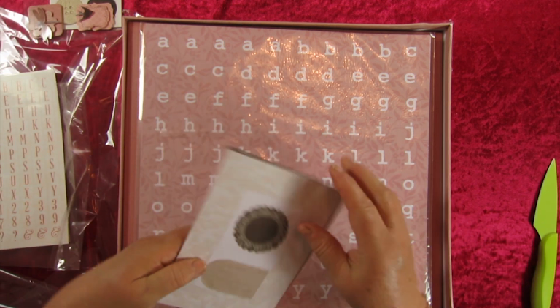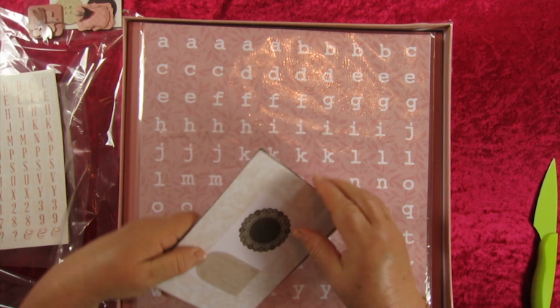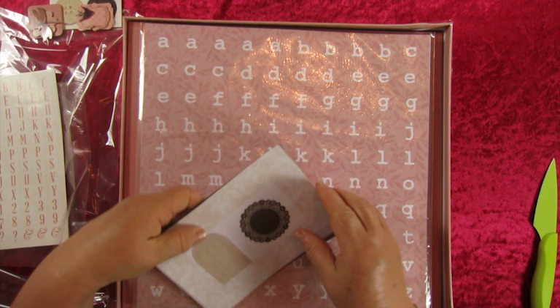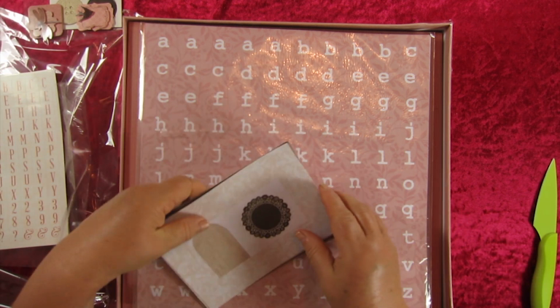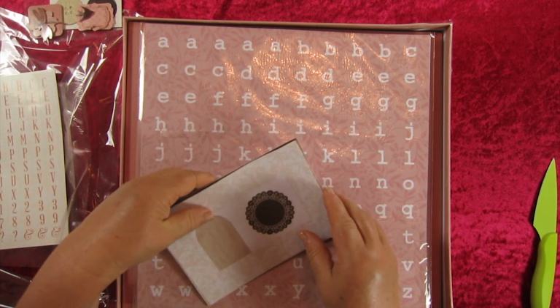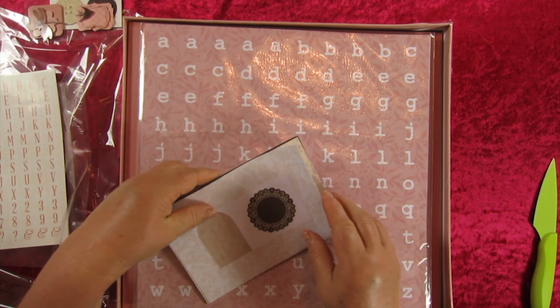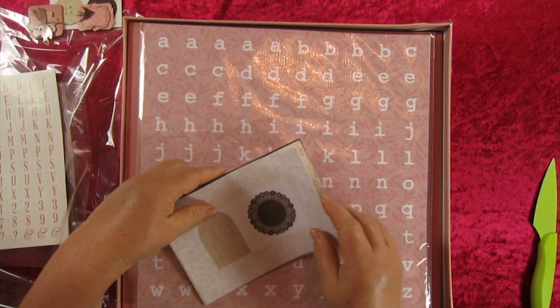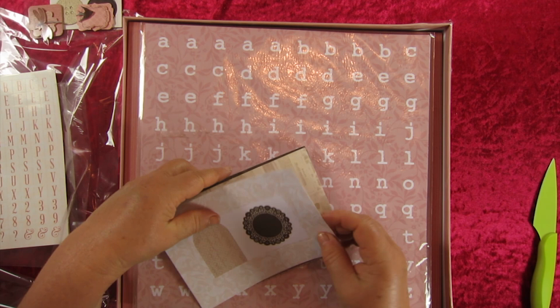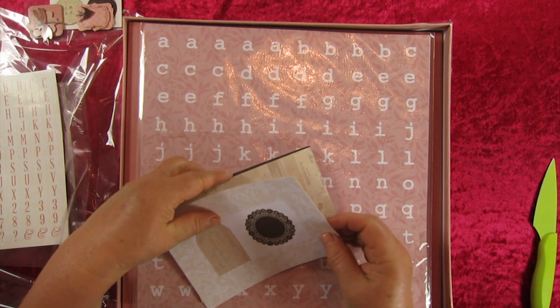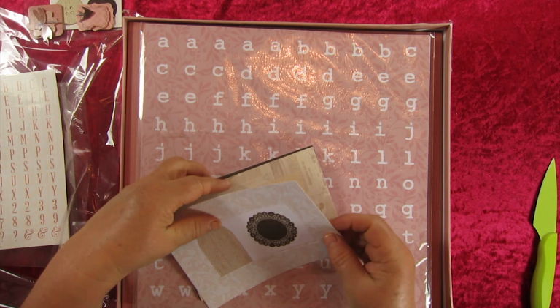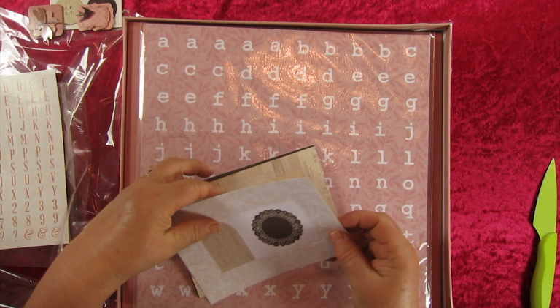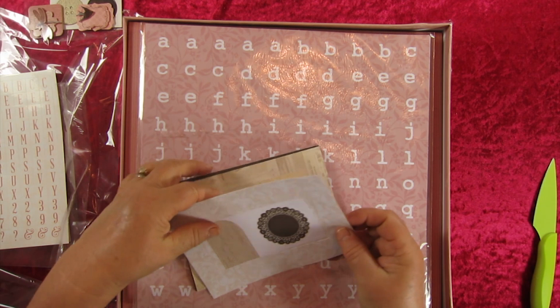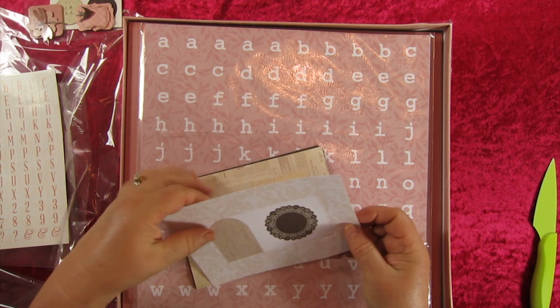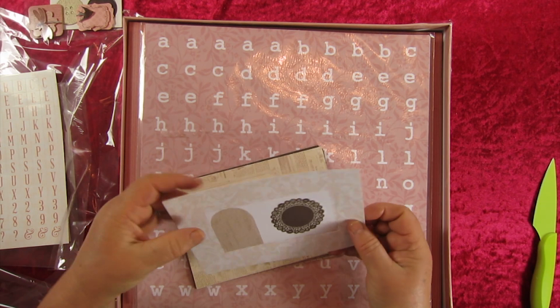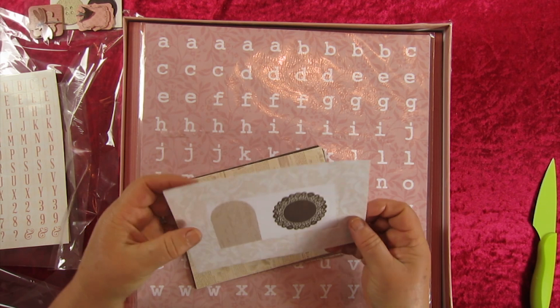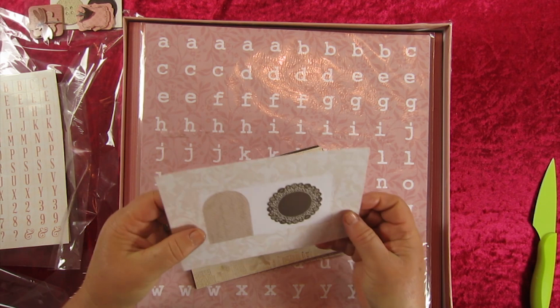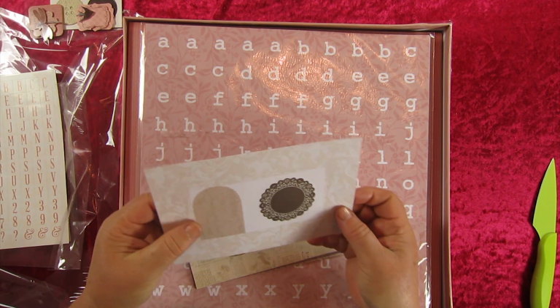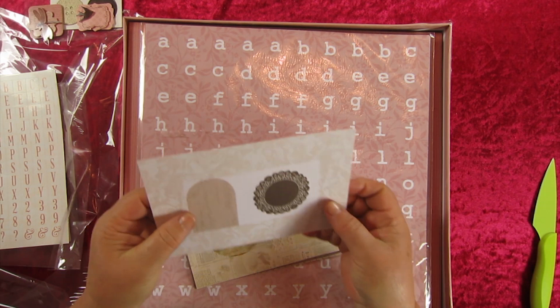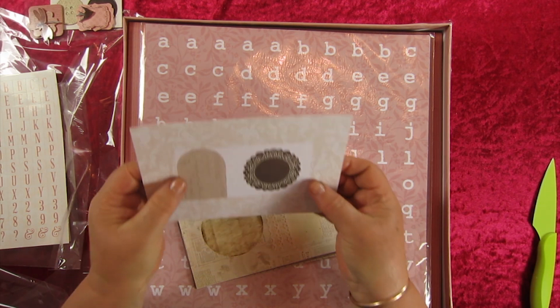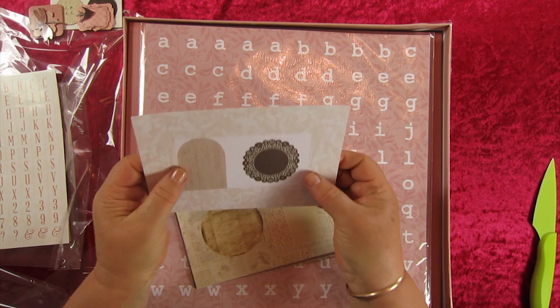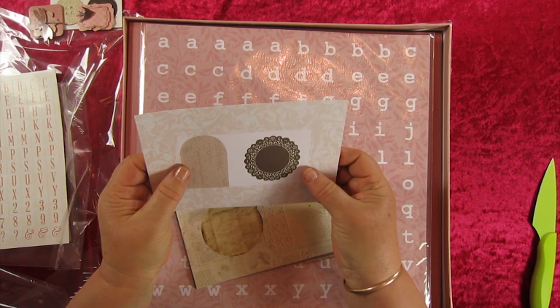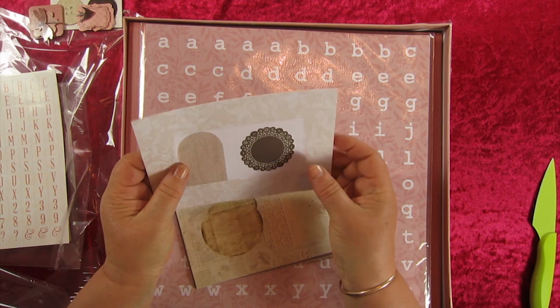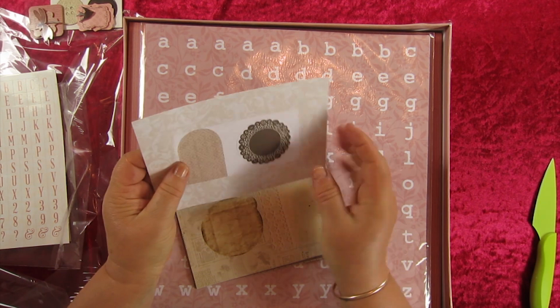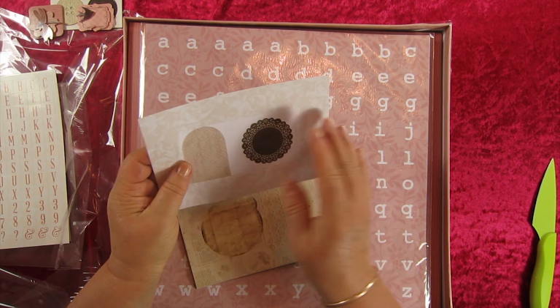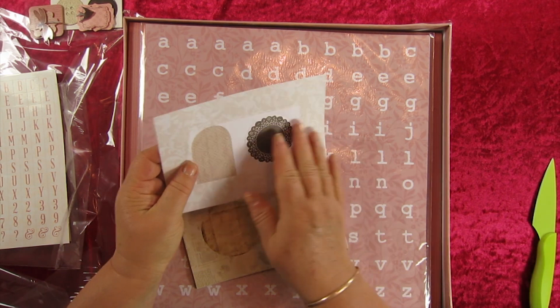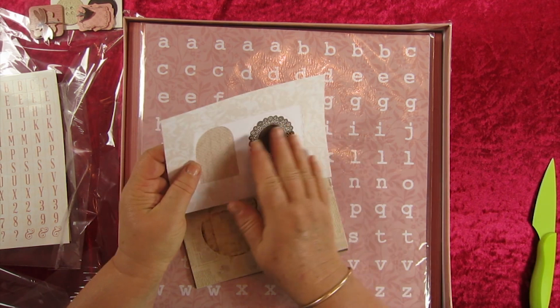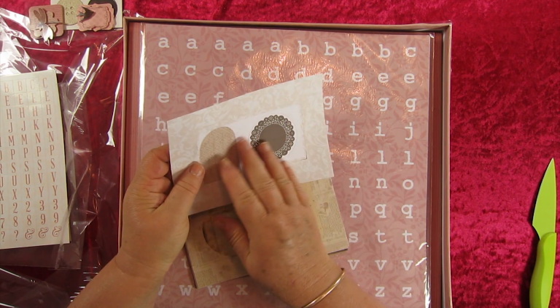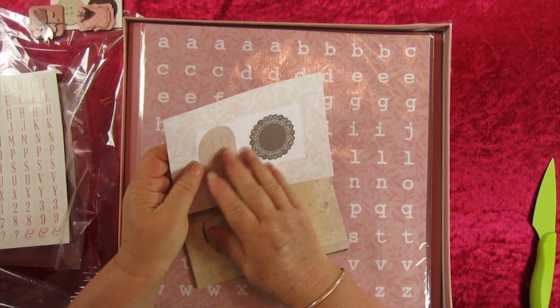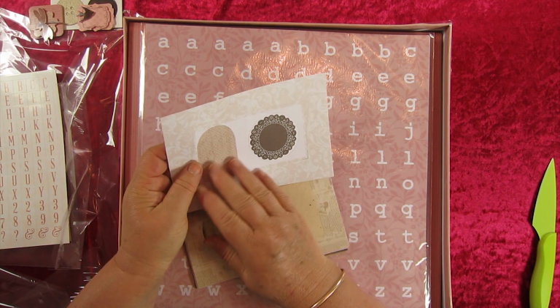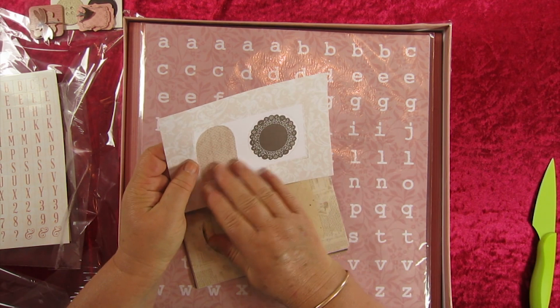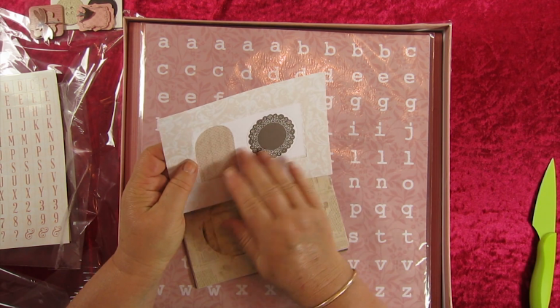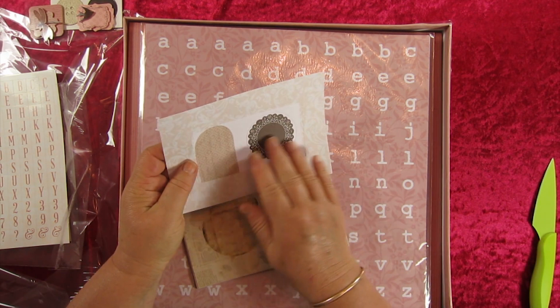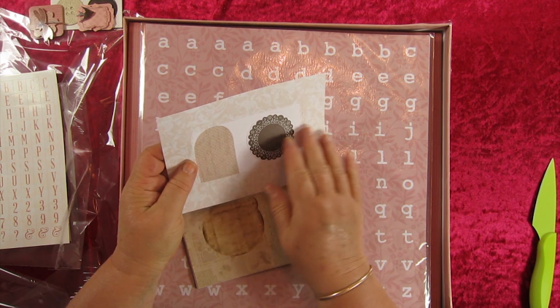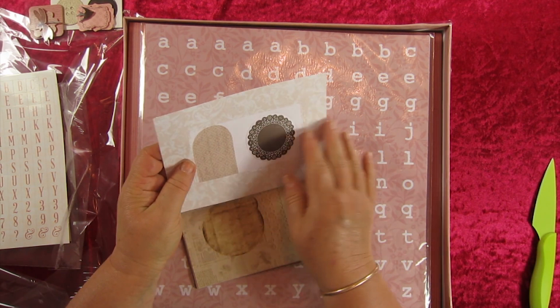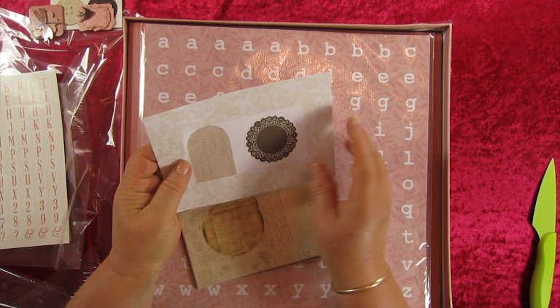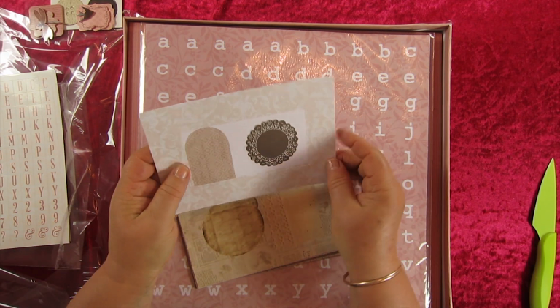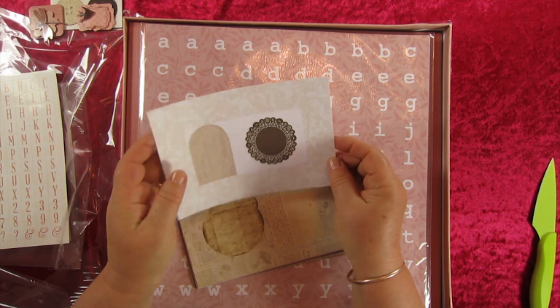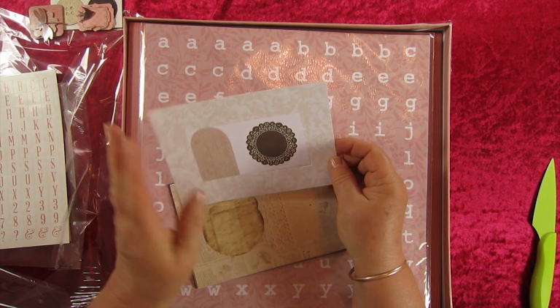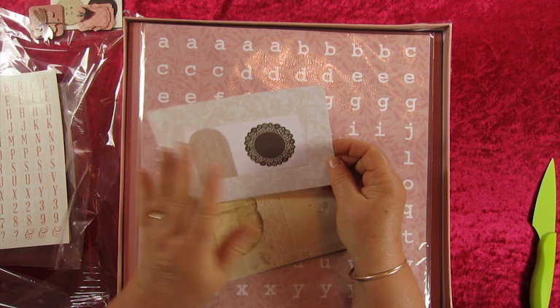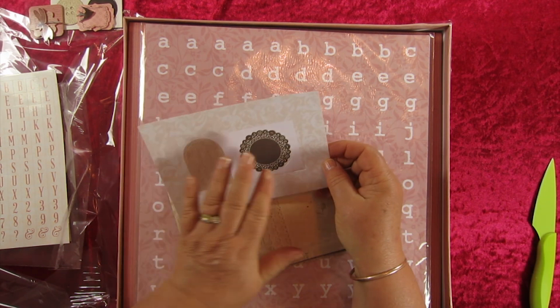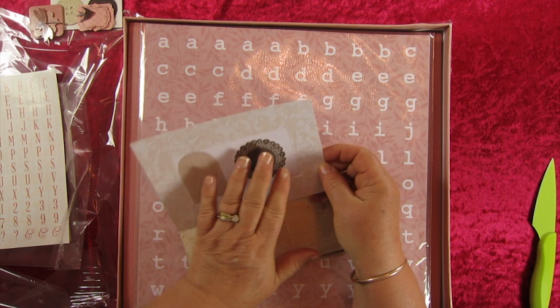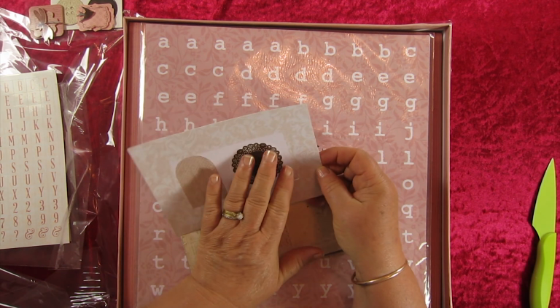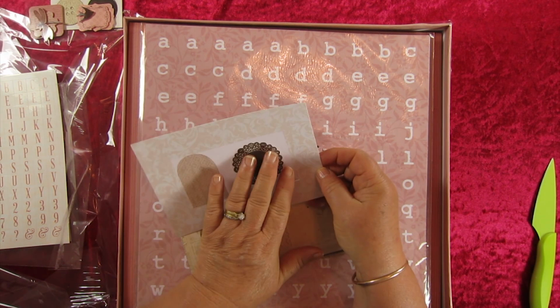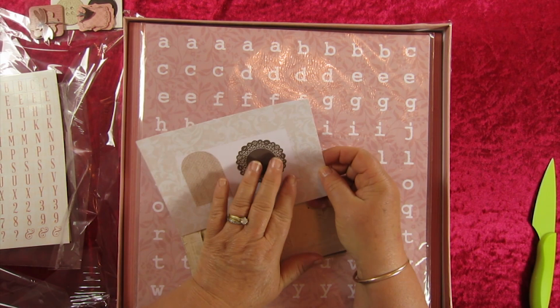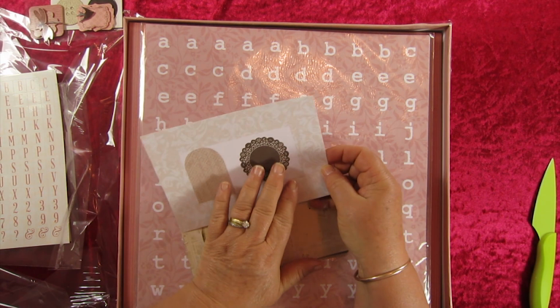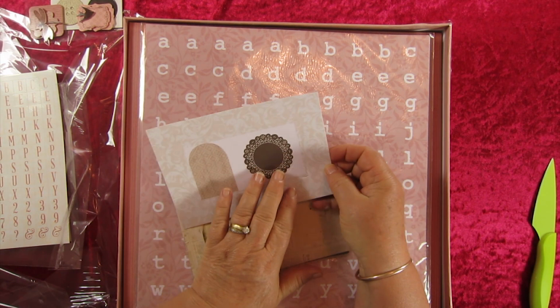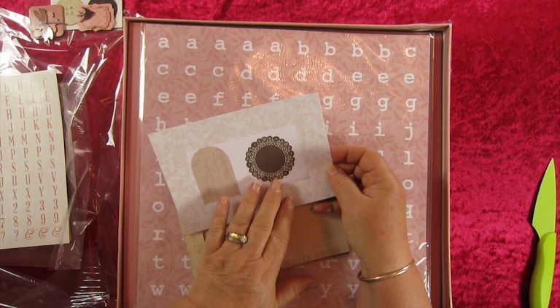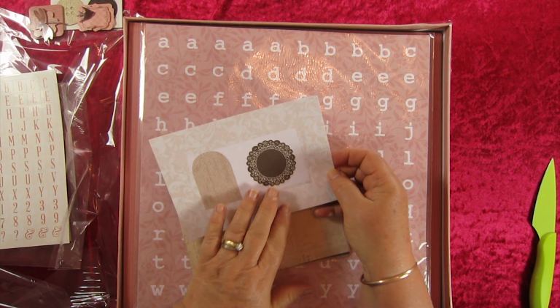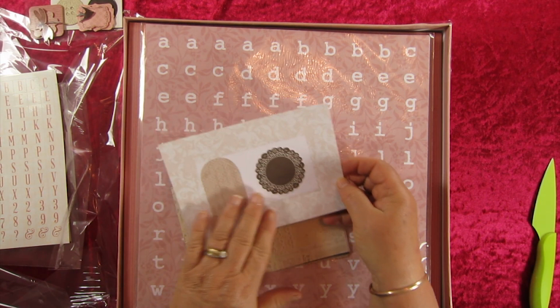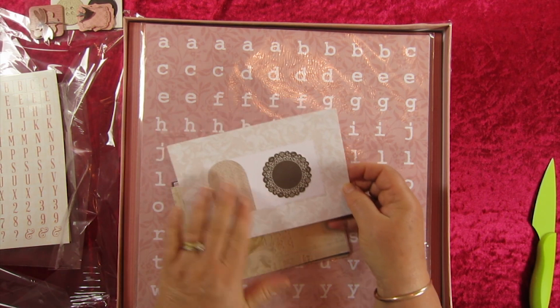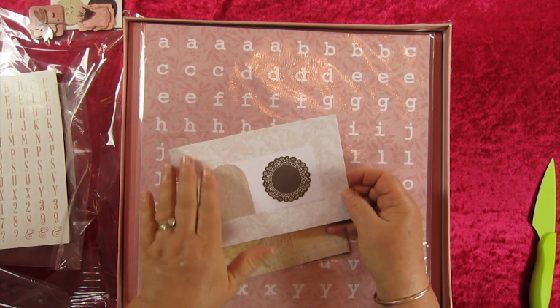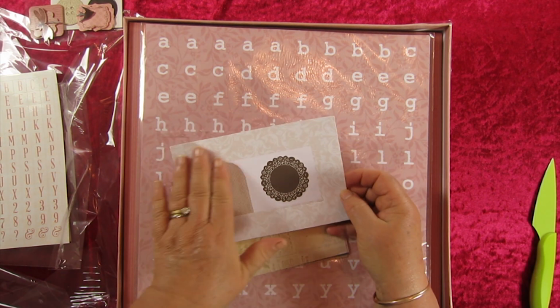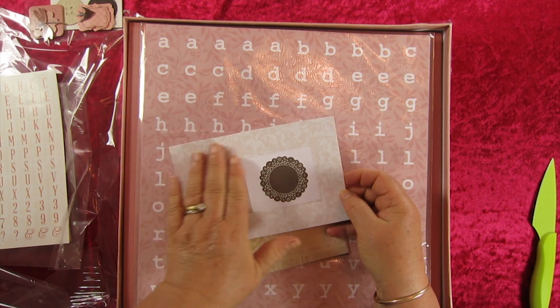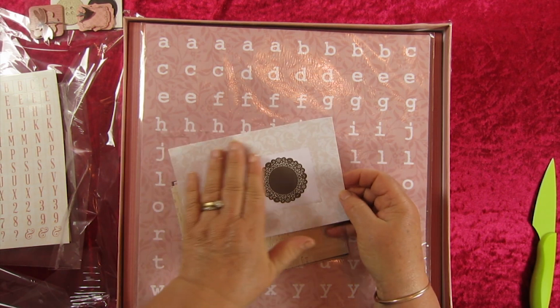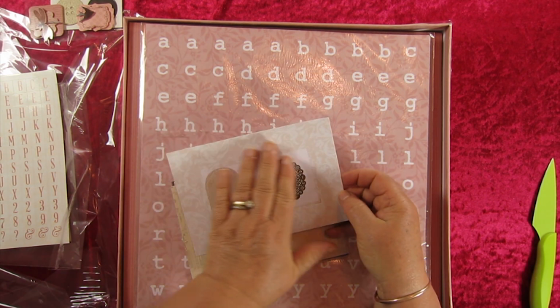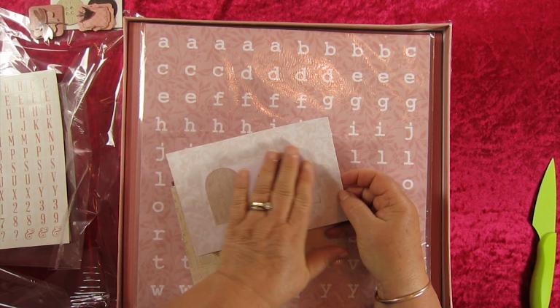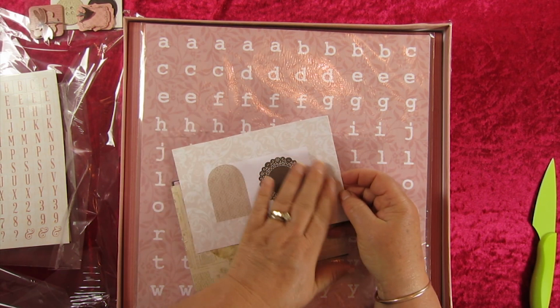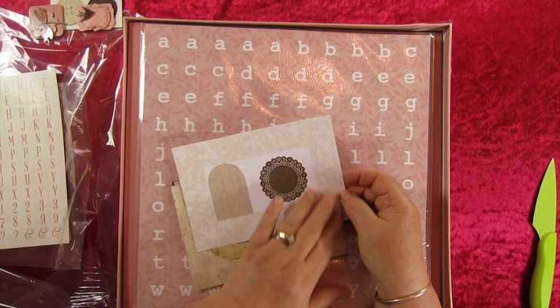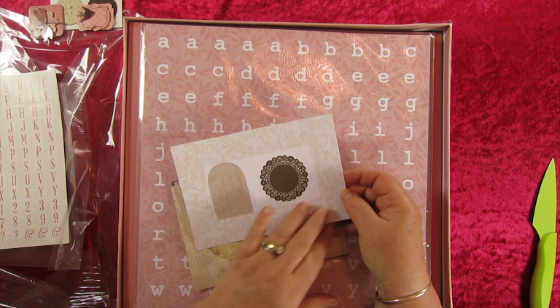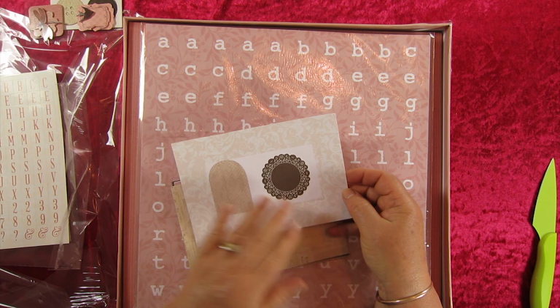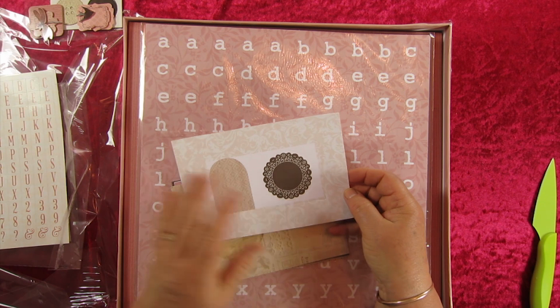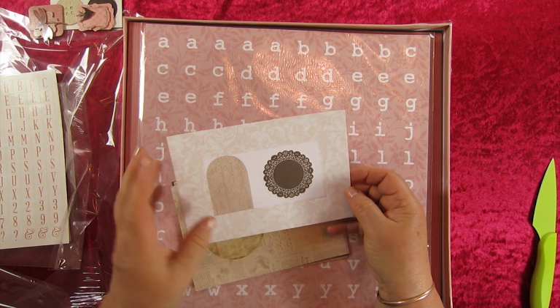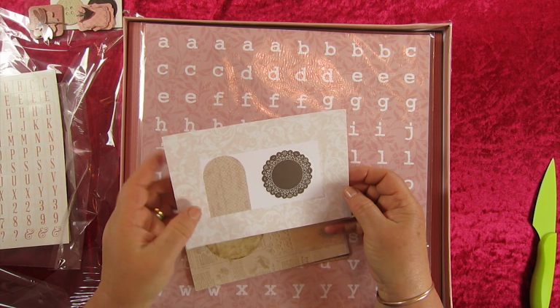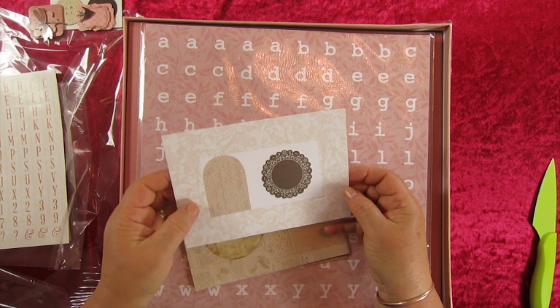Here we have some more cards. They have a lacy effect — very pretty.